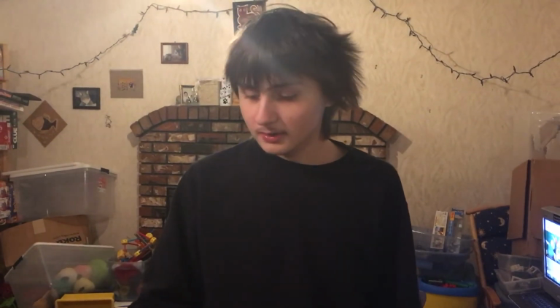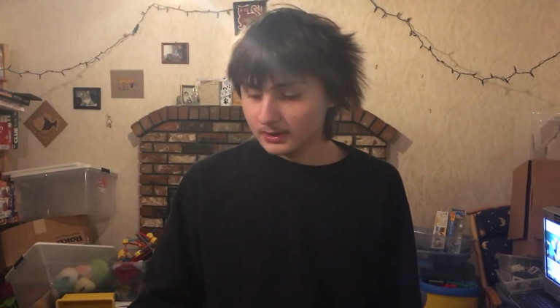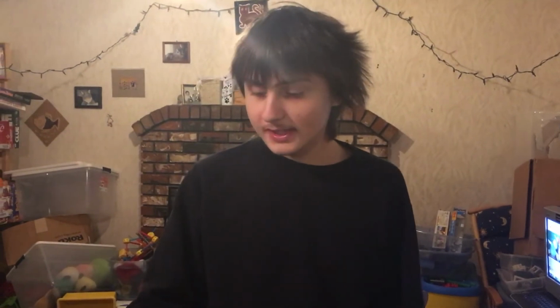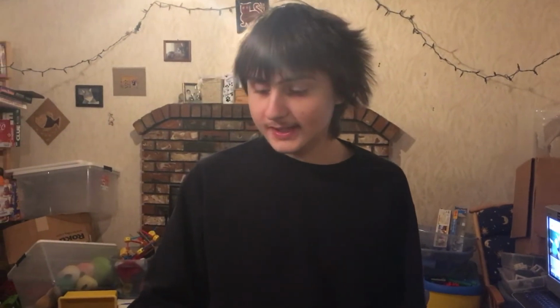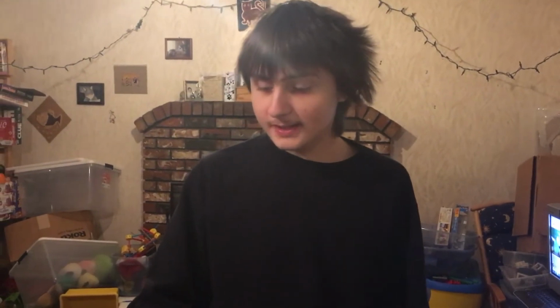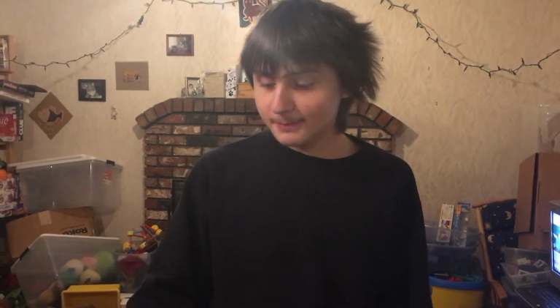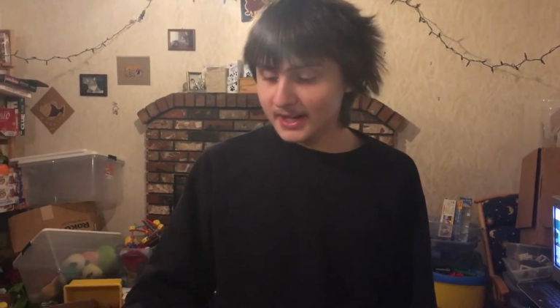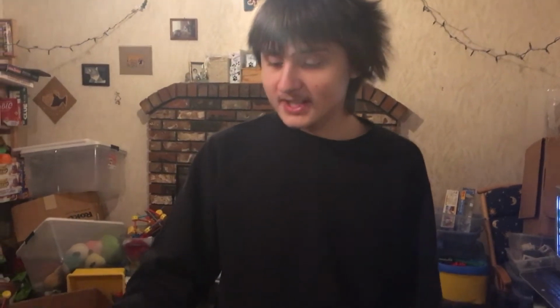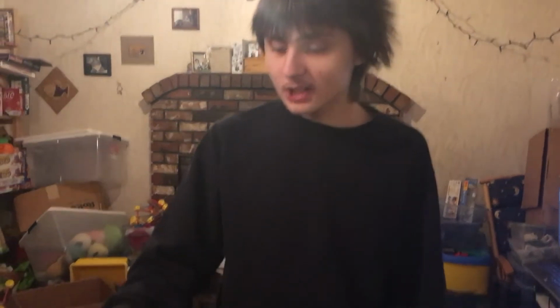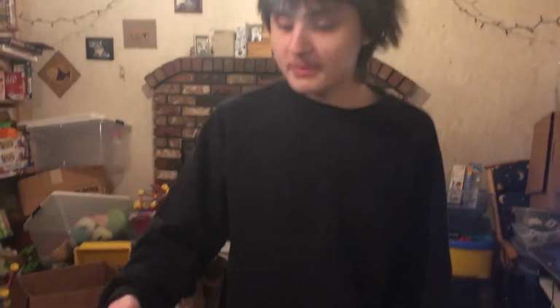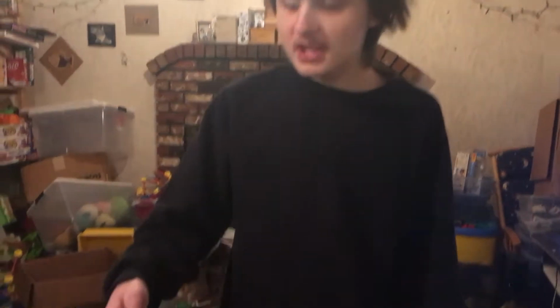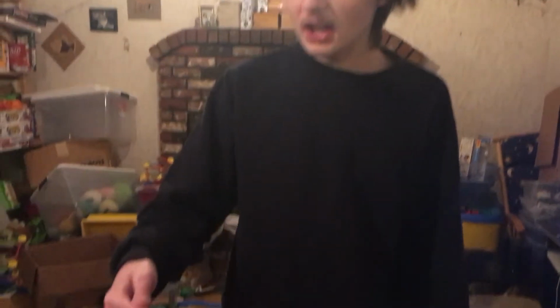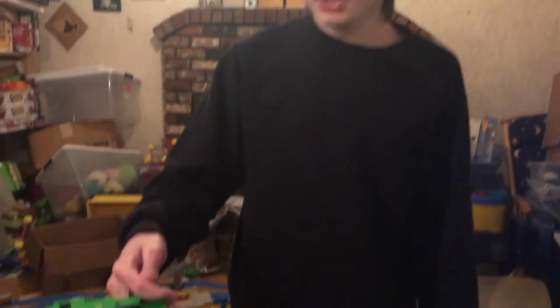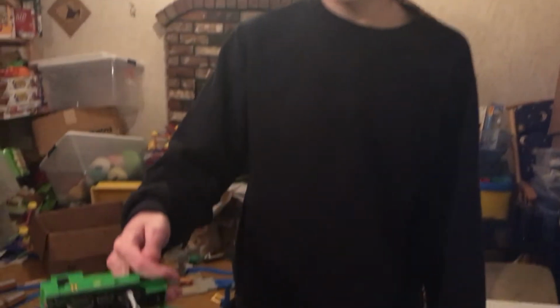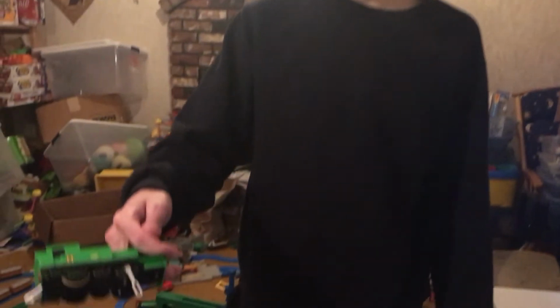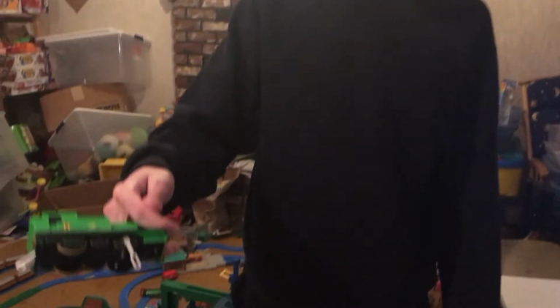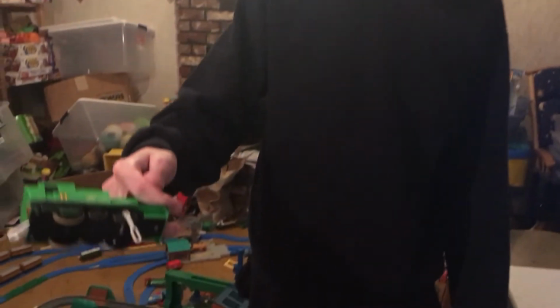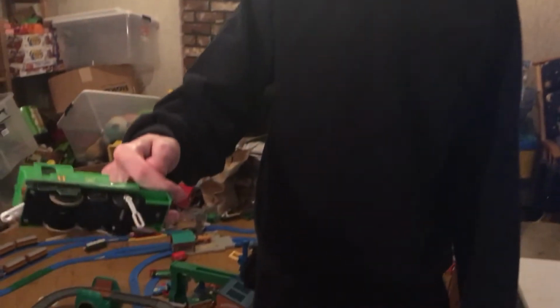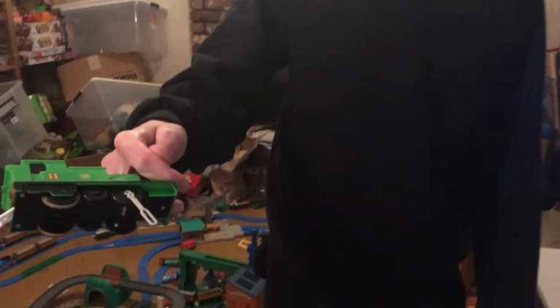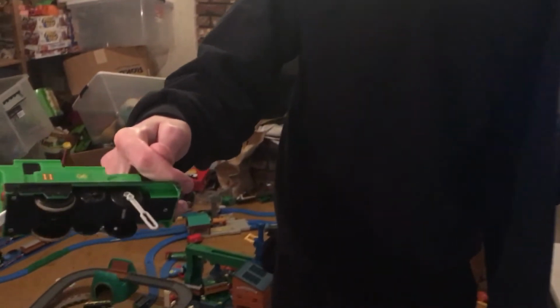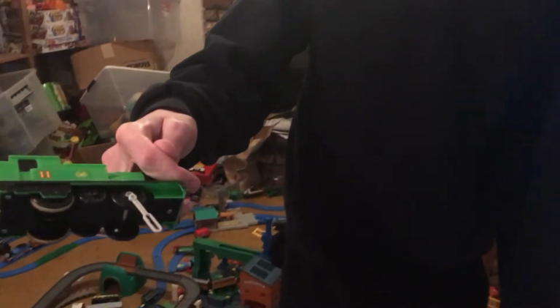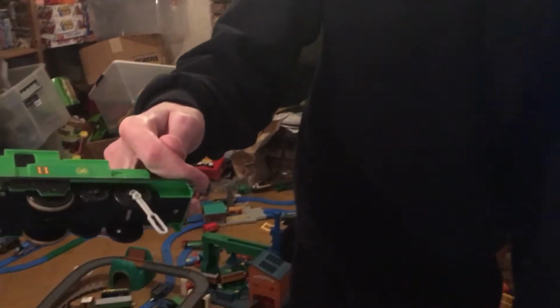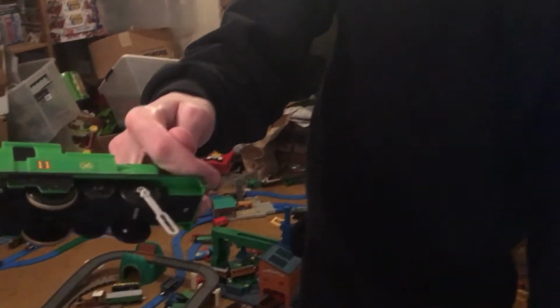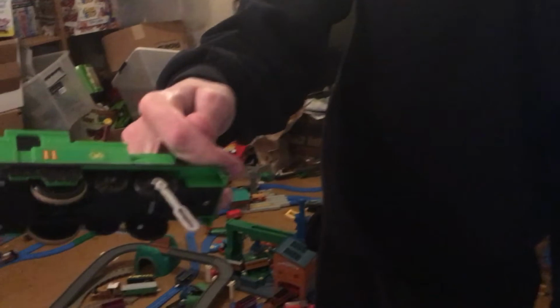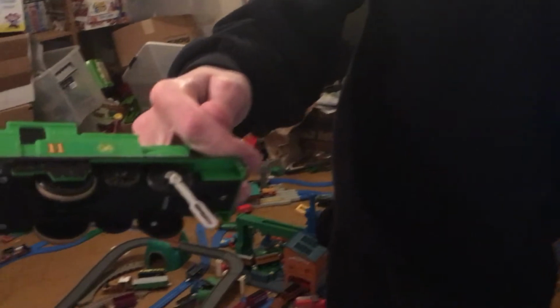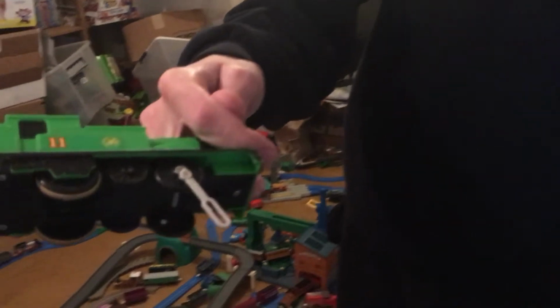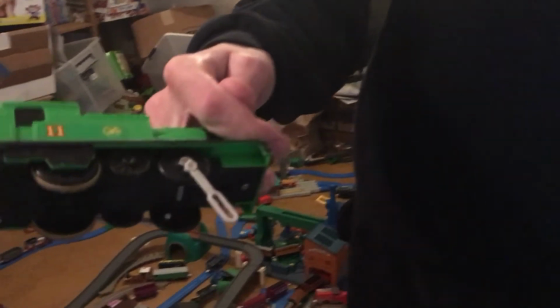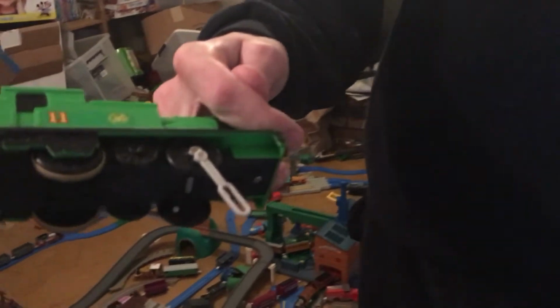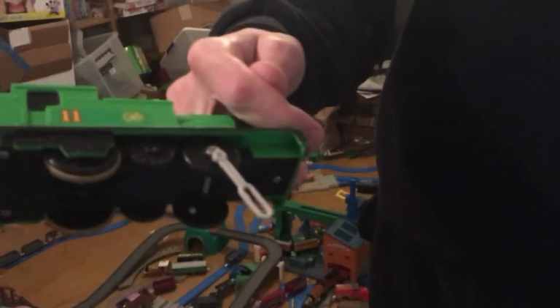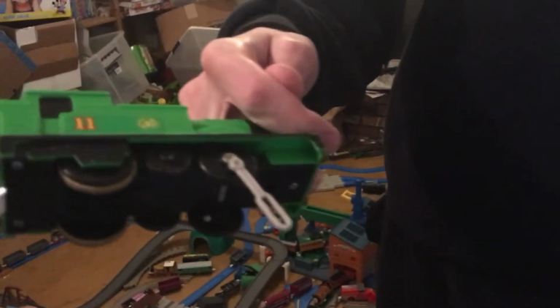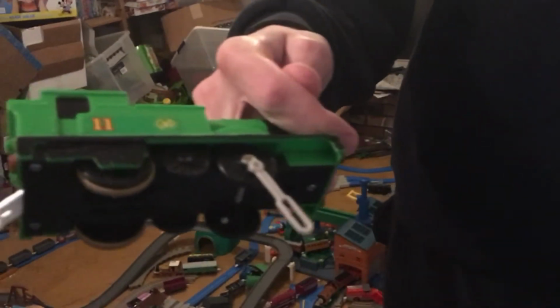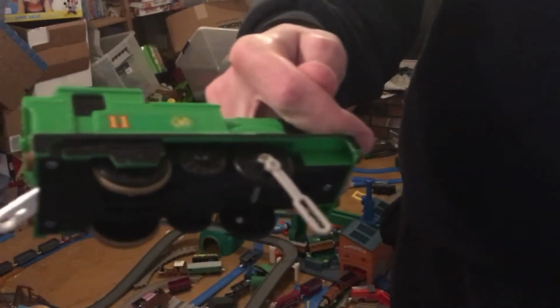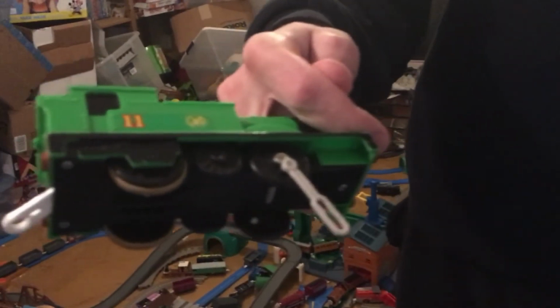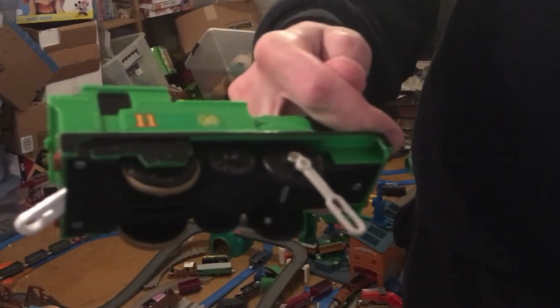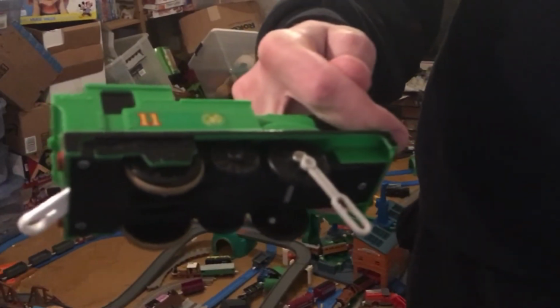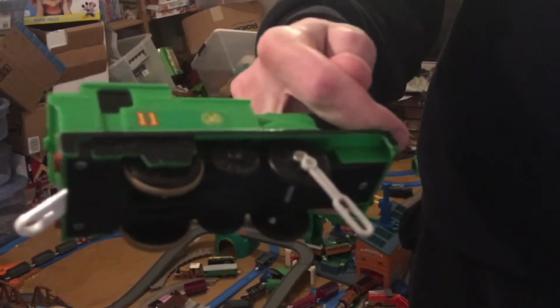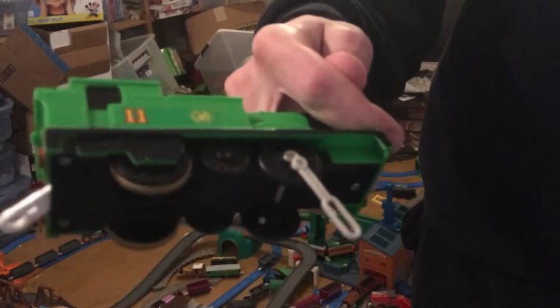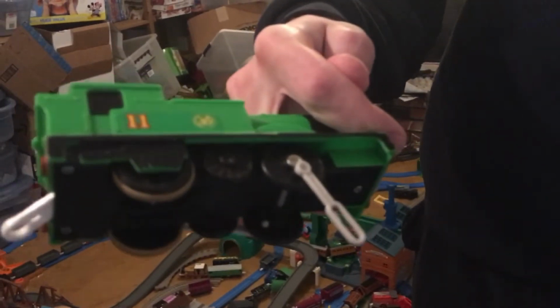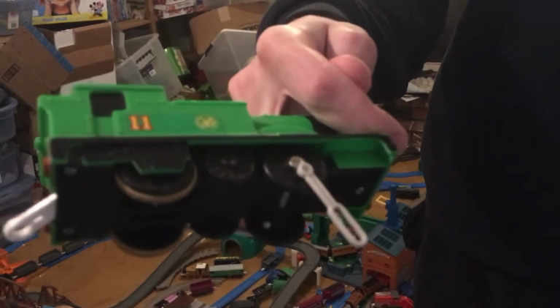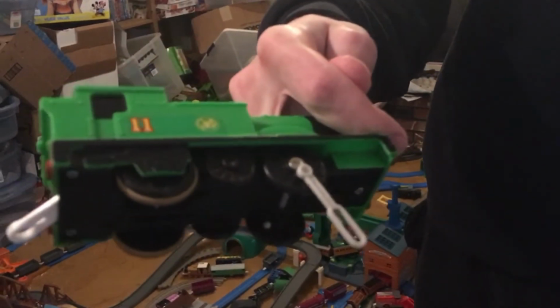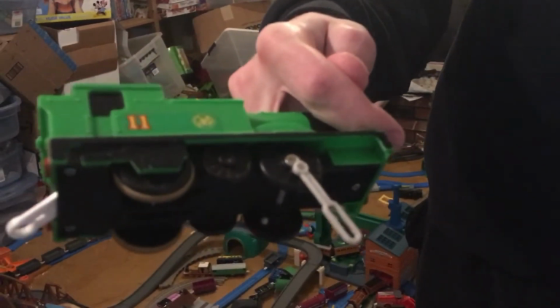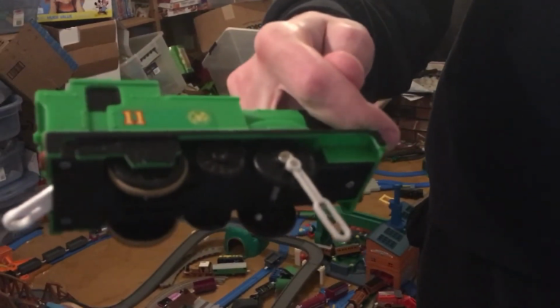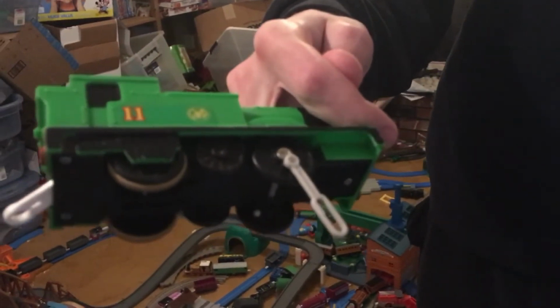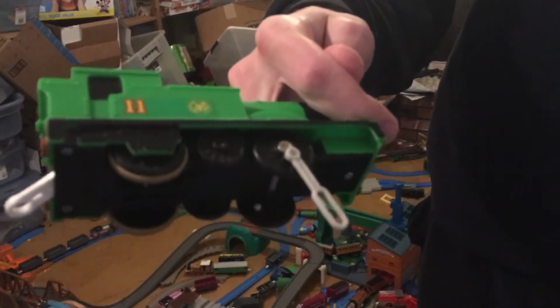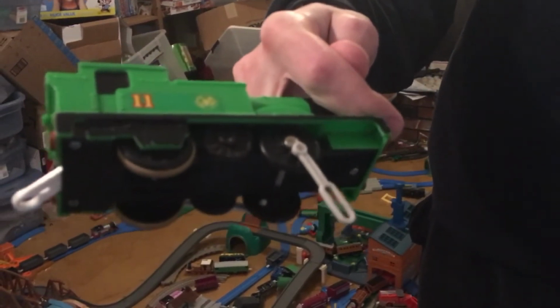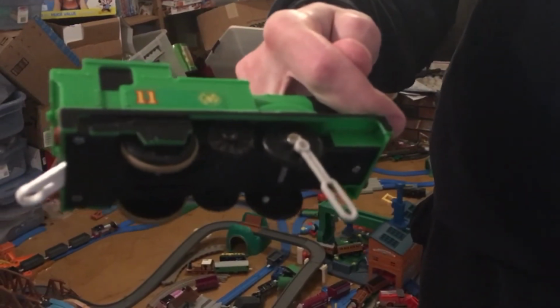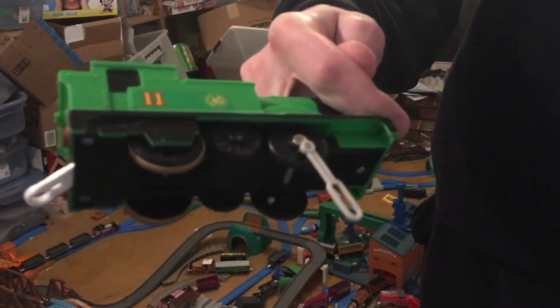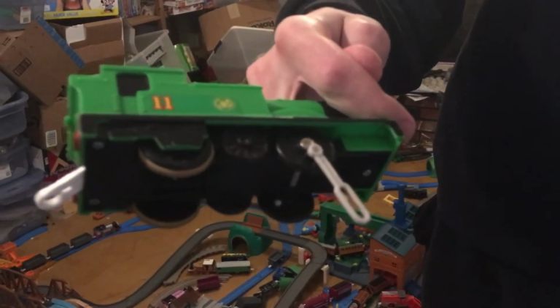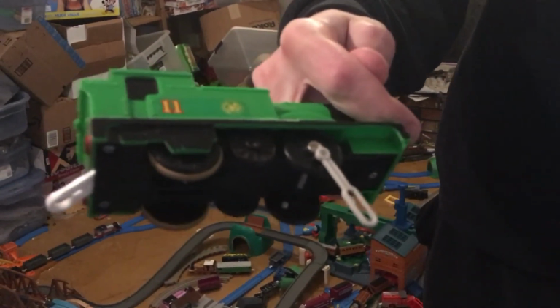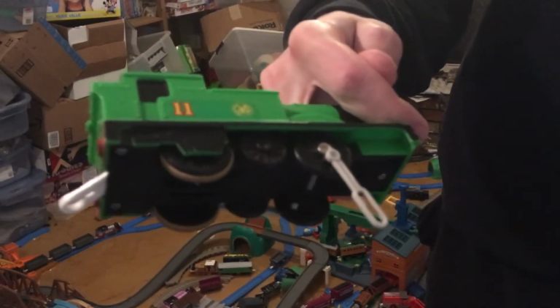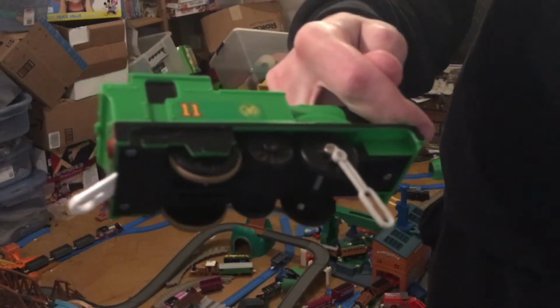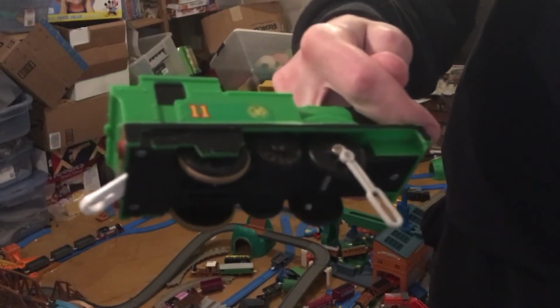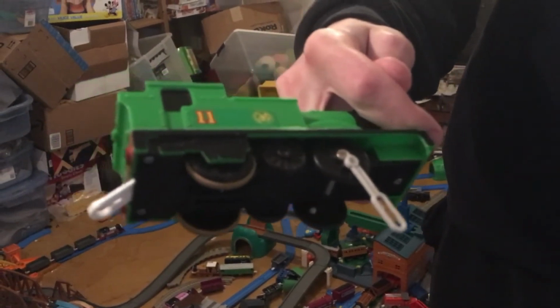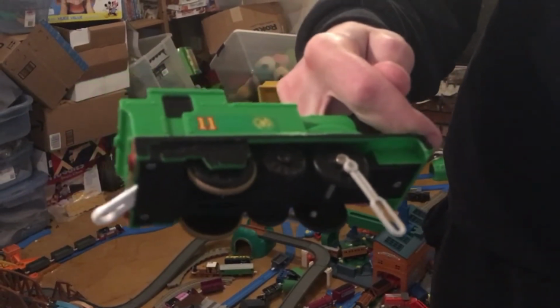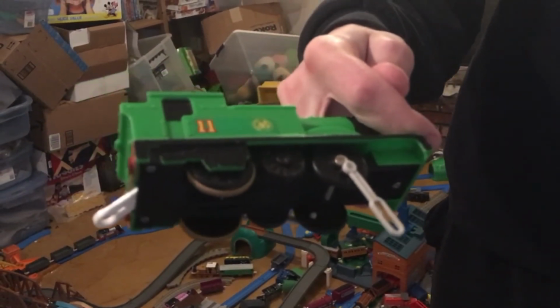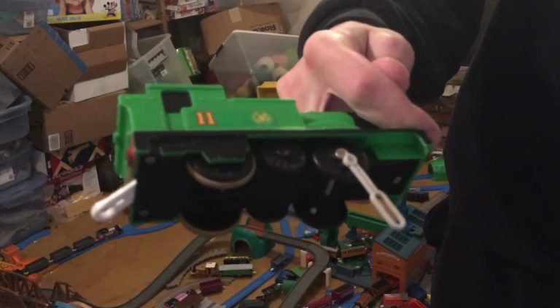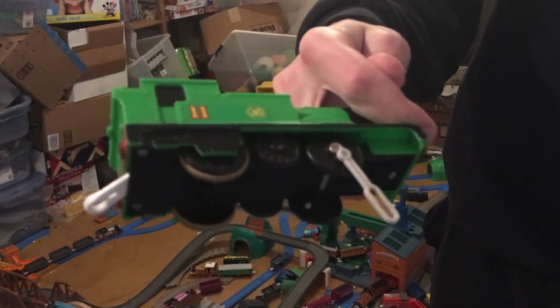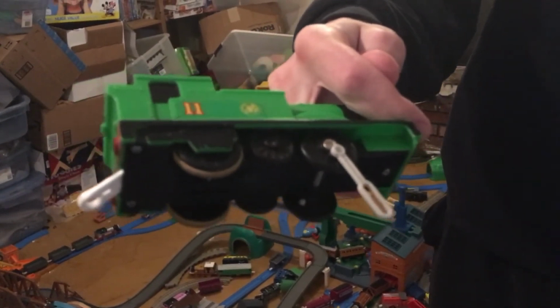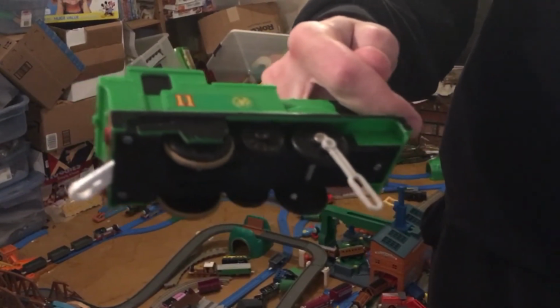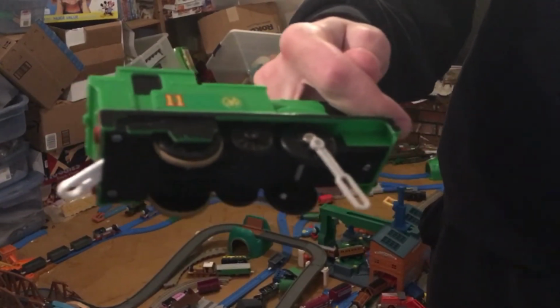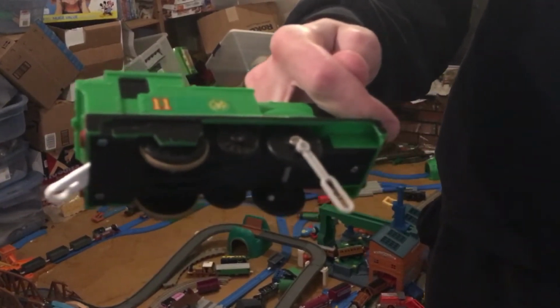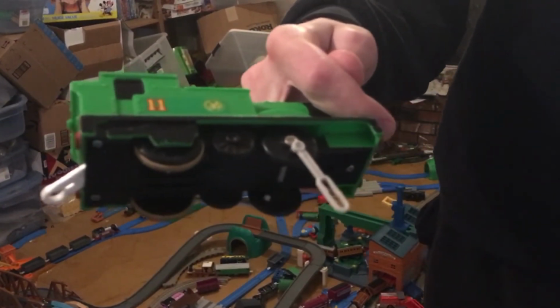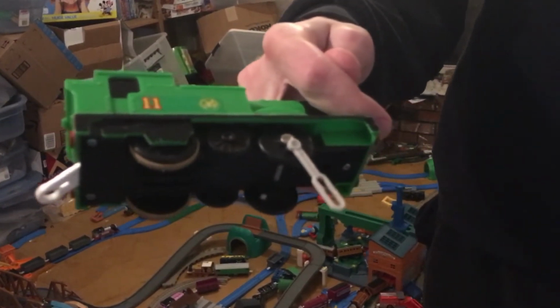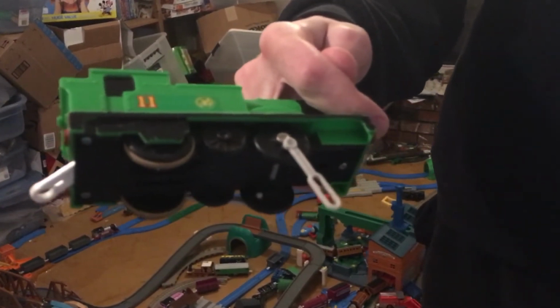This is my Tomy Oliver, and as you can see here, the little part that holds the side rods in the middle wheel has been broken off.